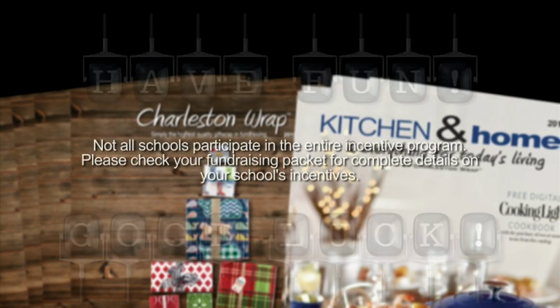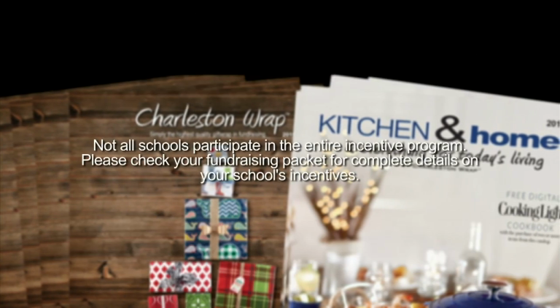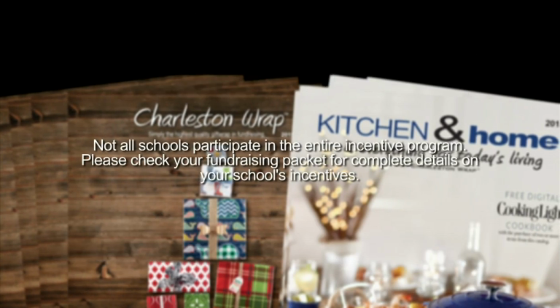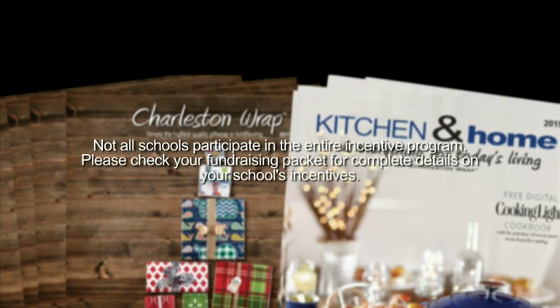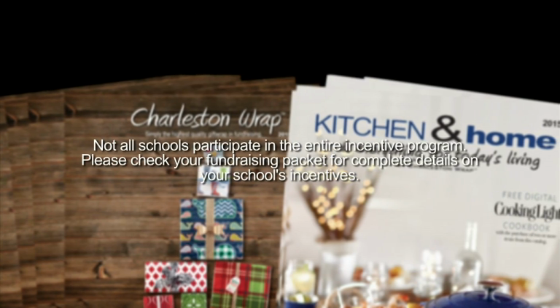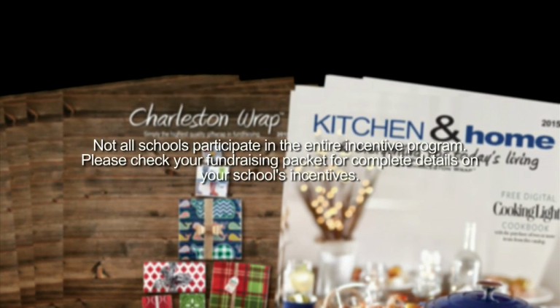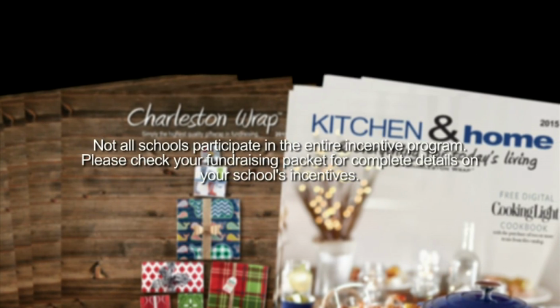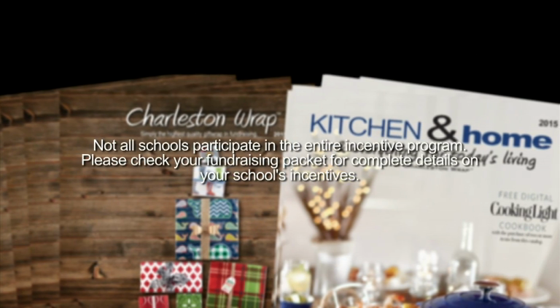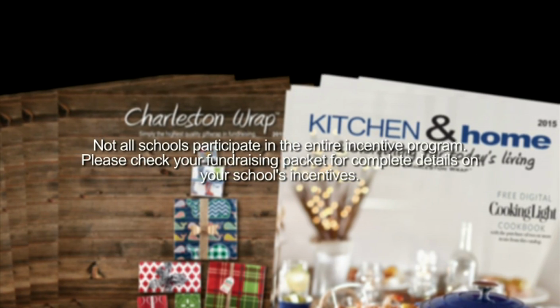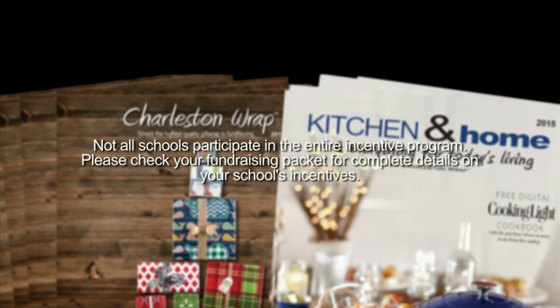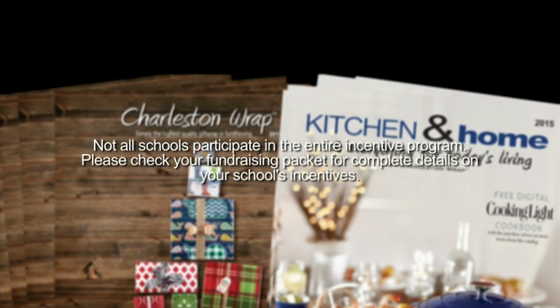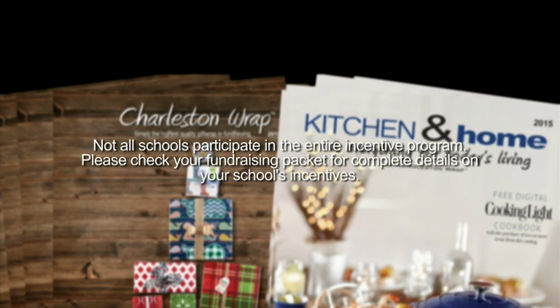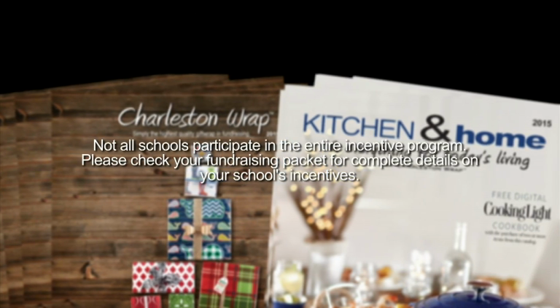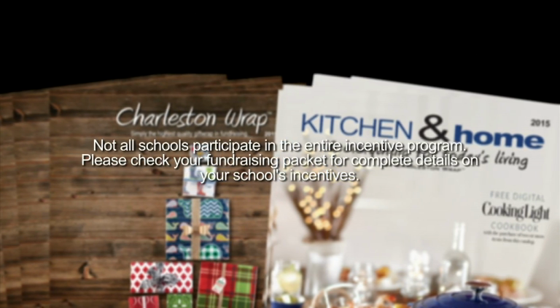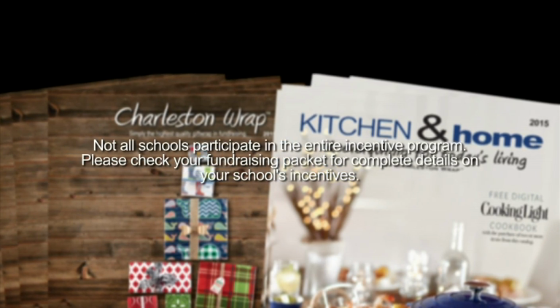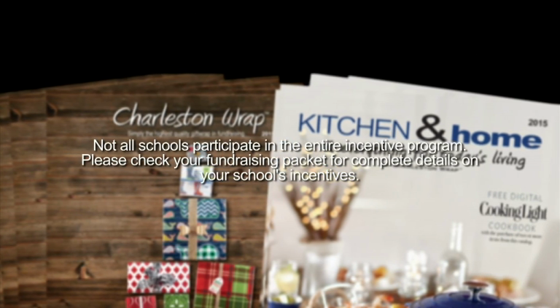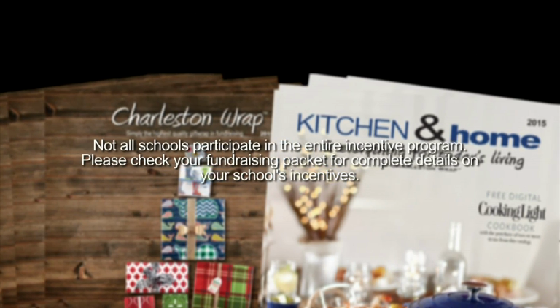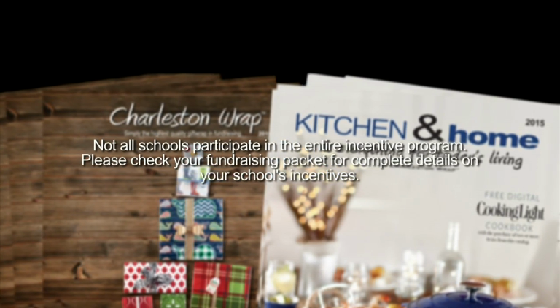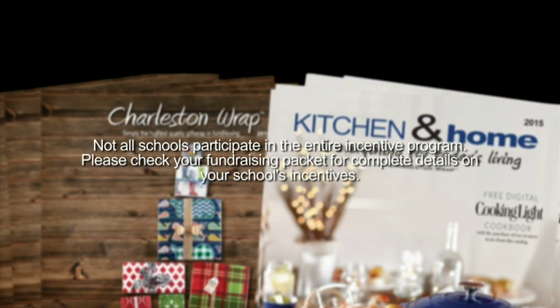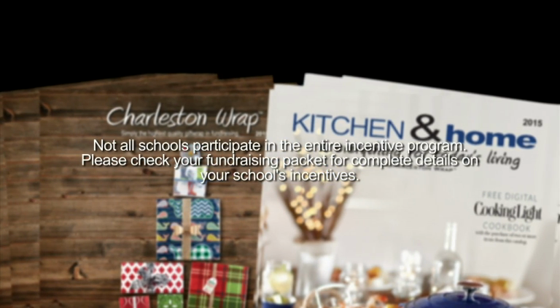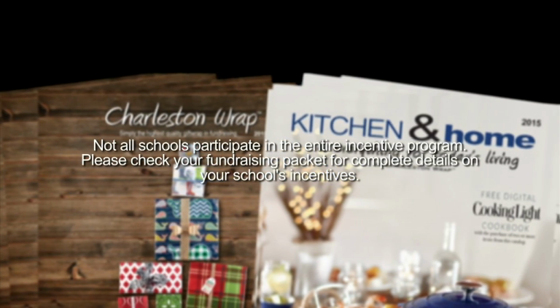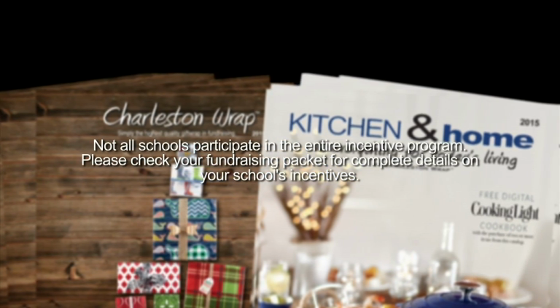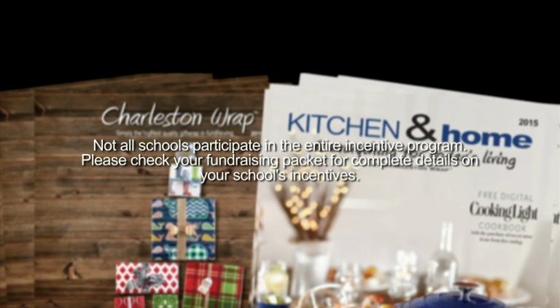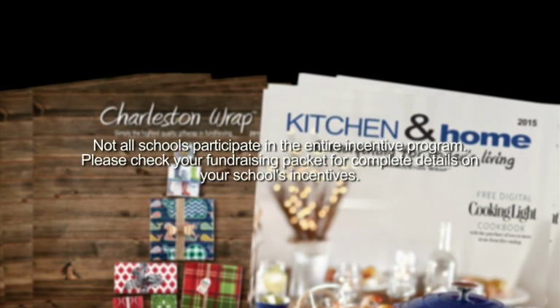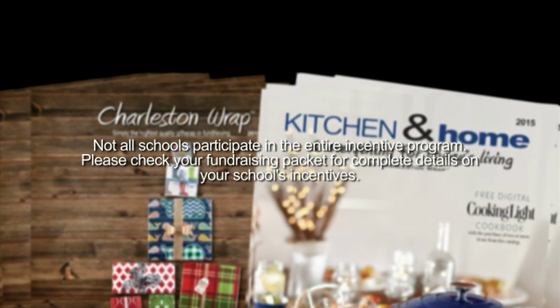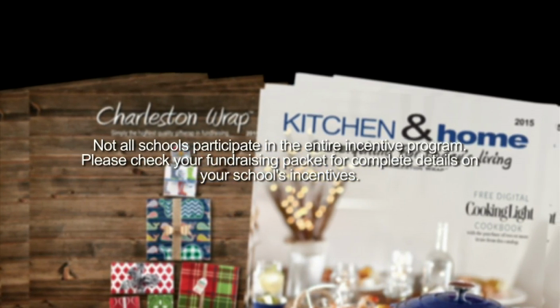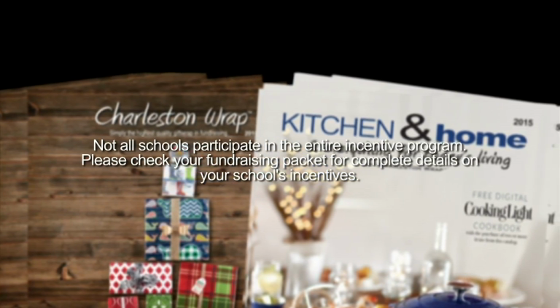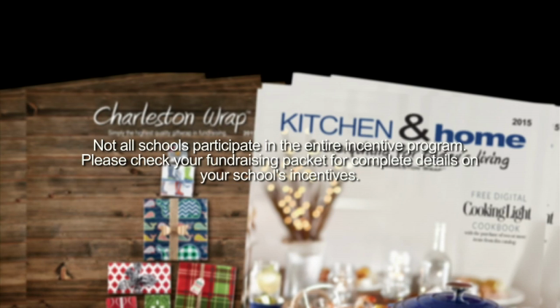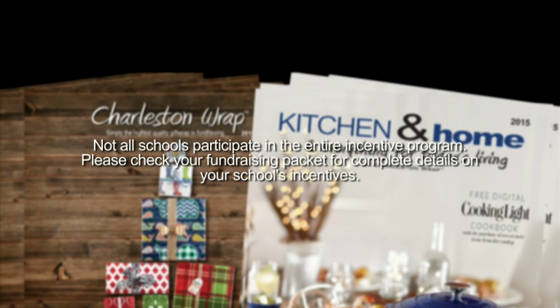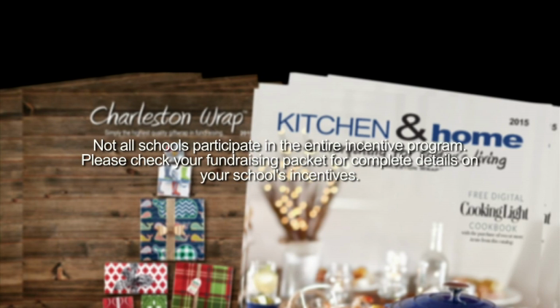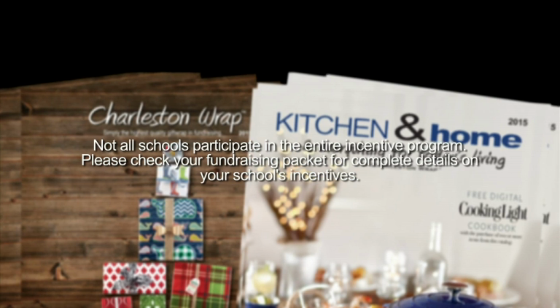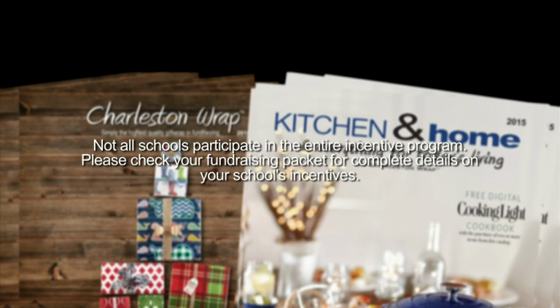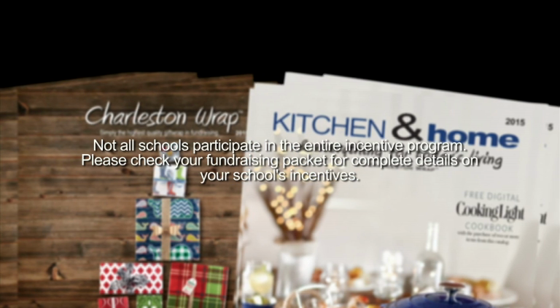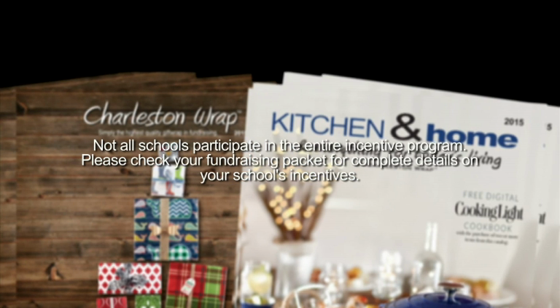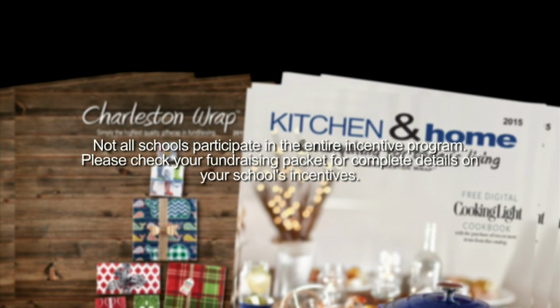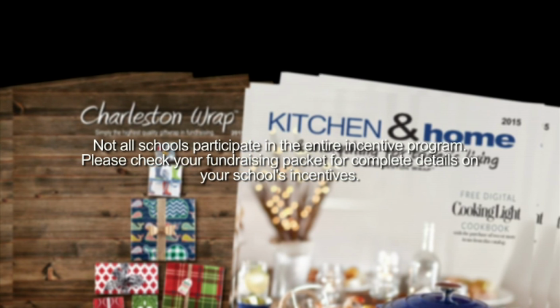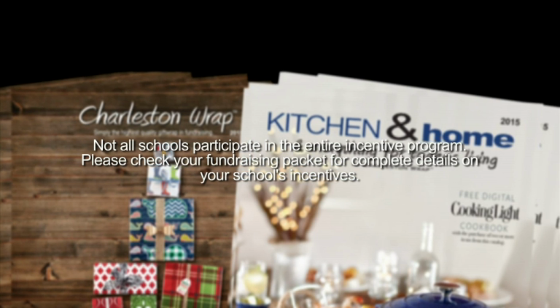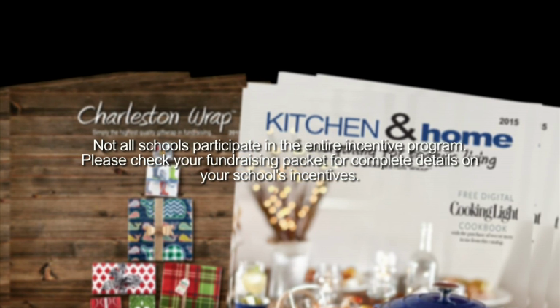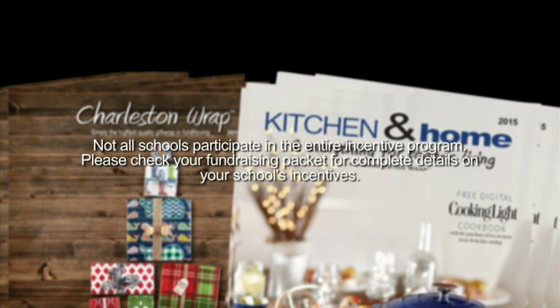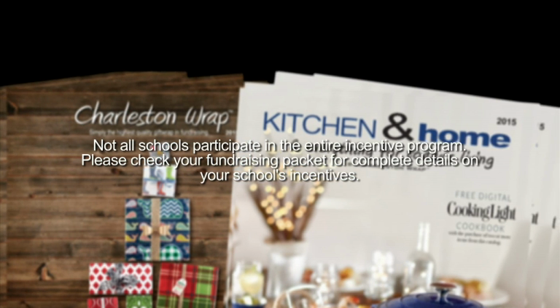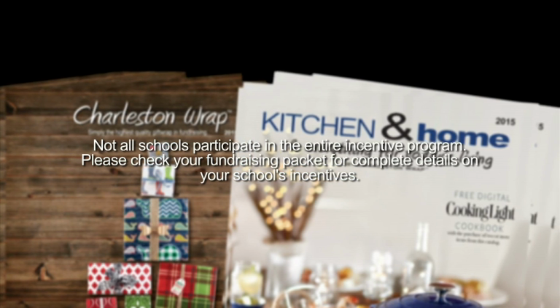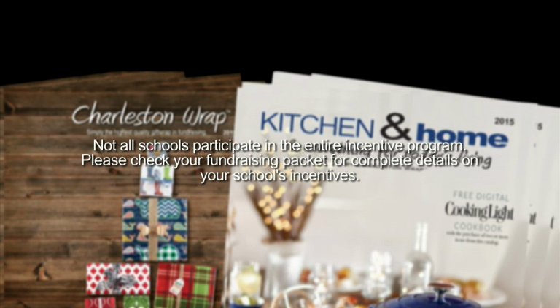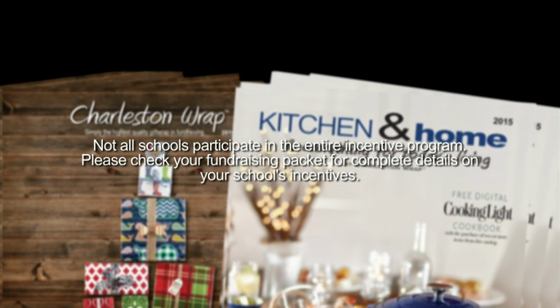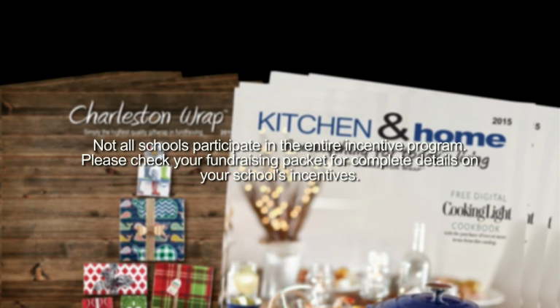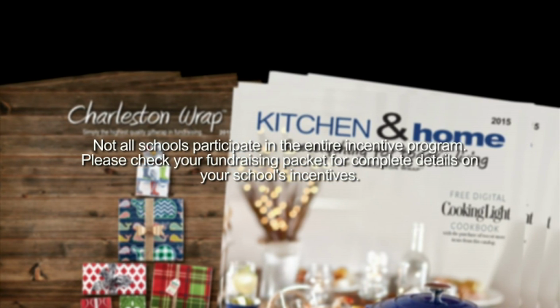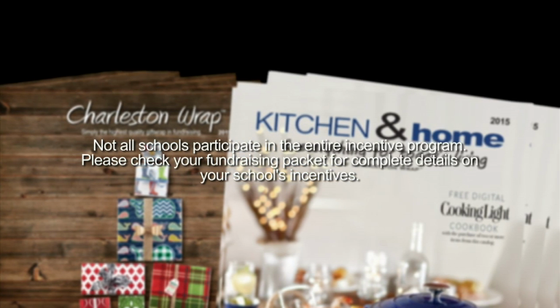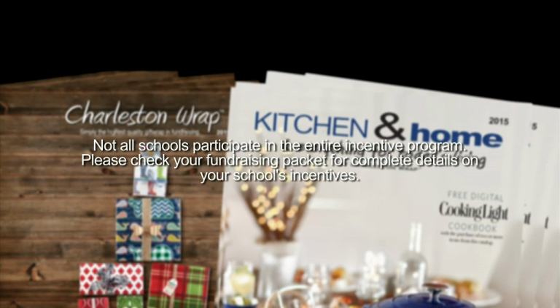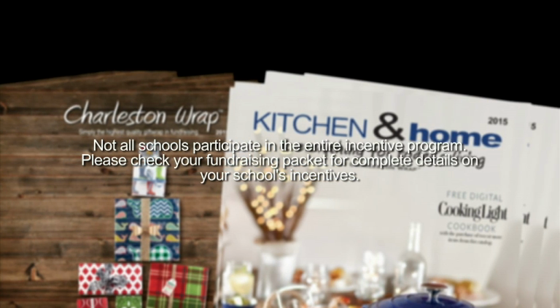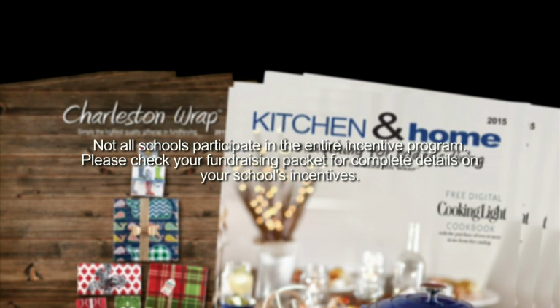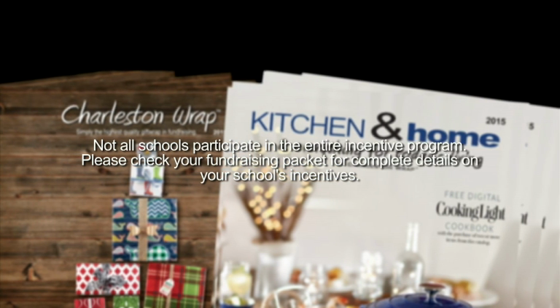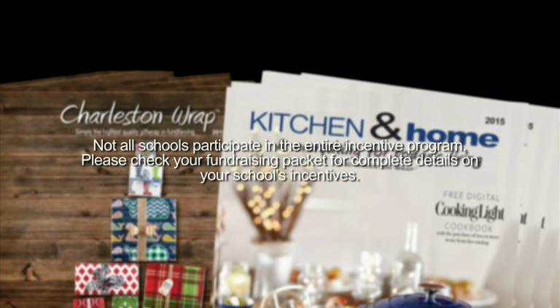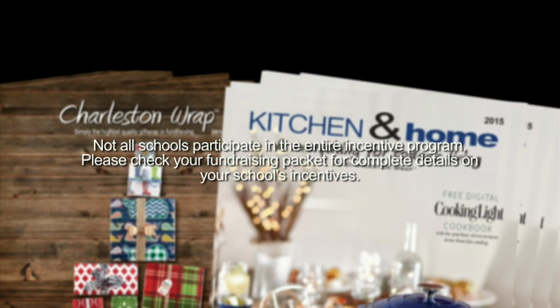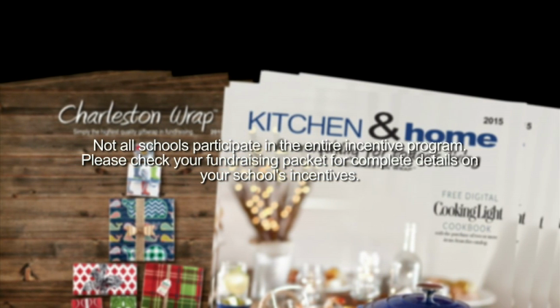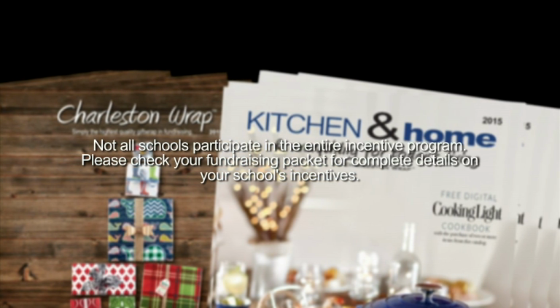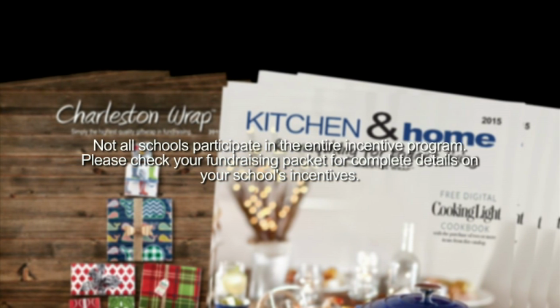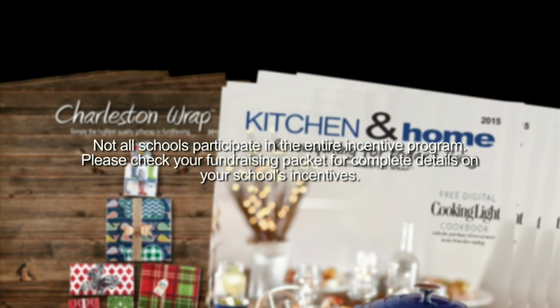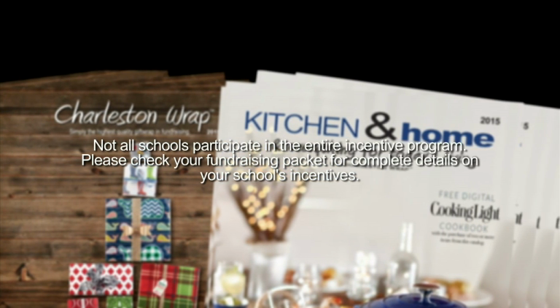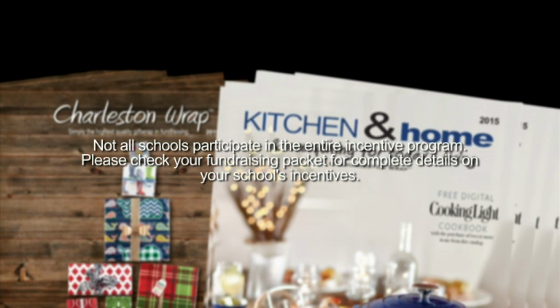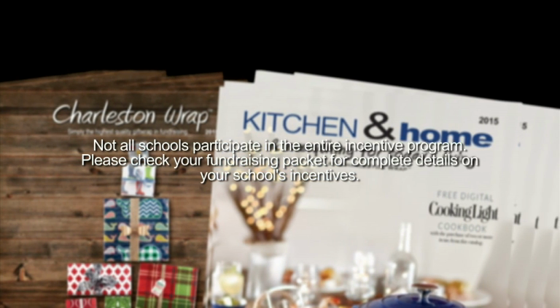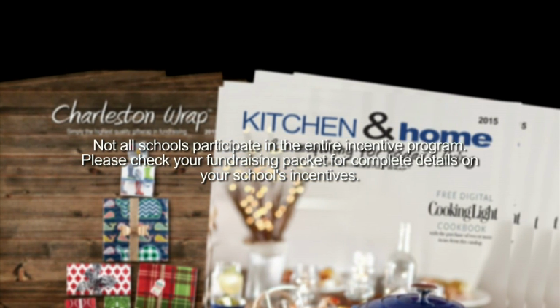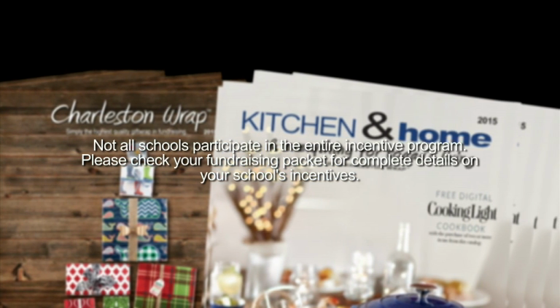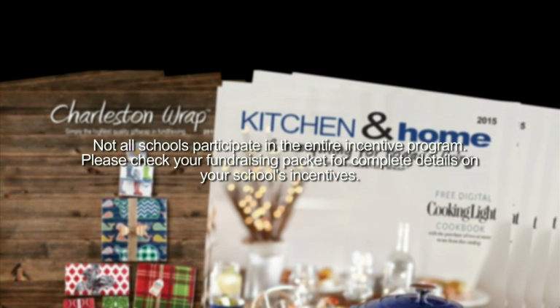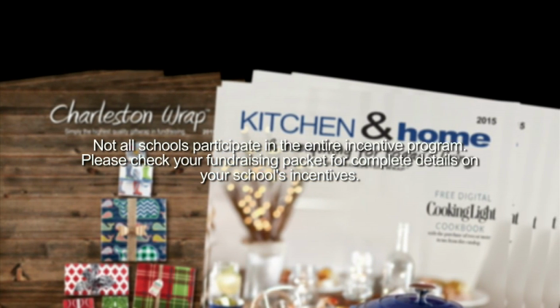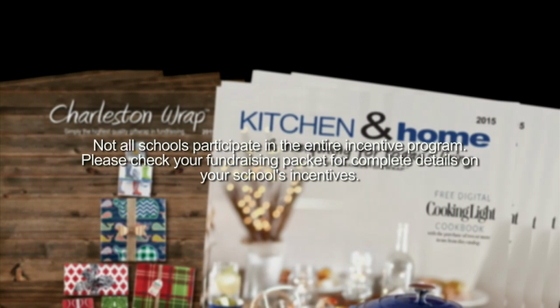Not all schools participate in the entire incentive program. Please check your fundraising packet for complete details on your school's incentives.